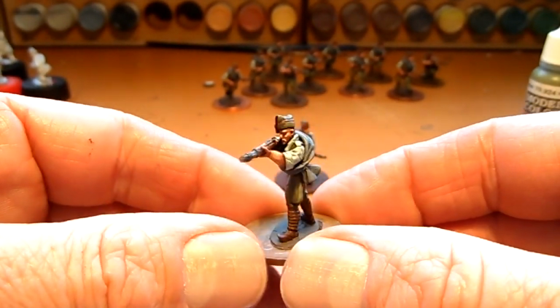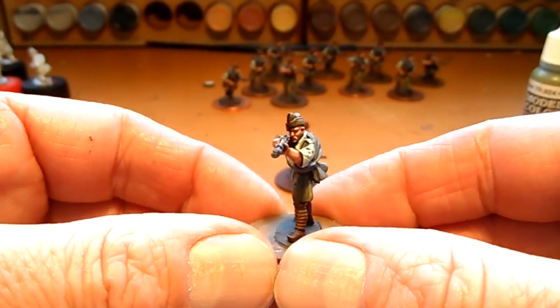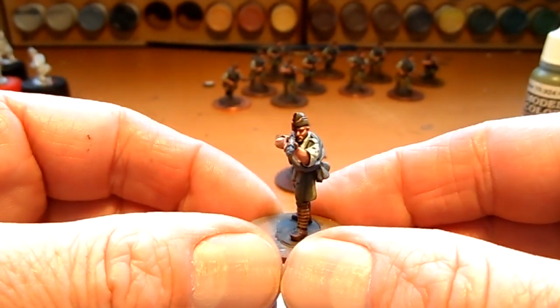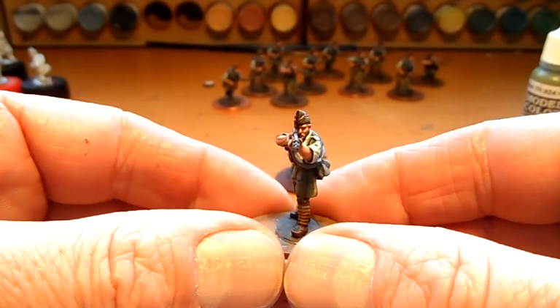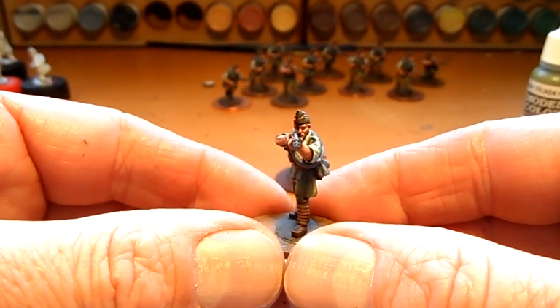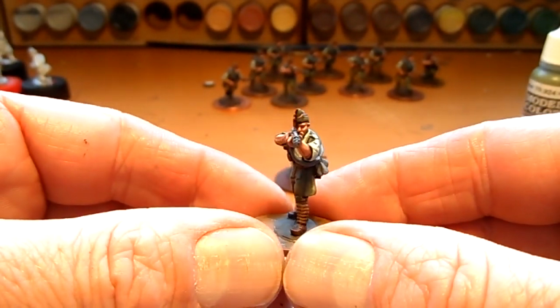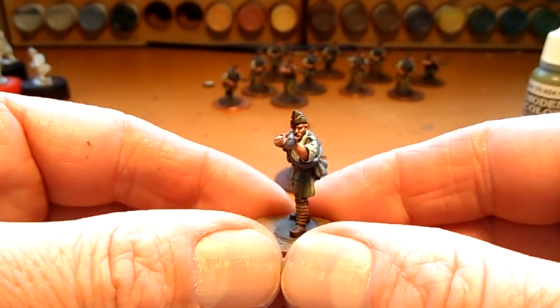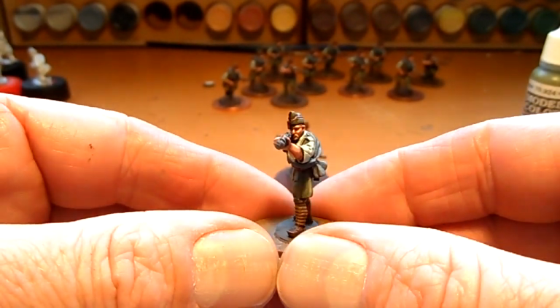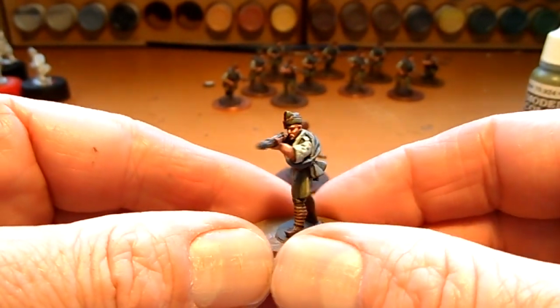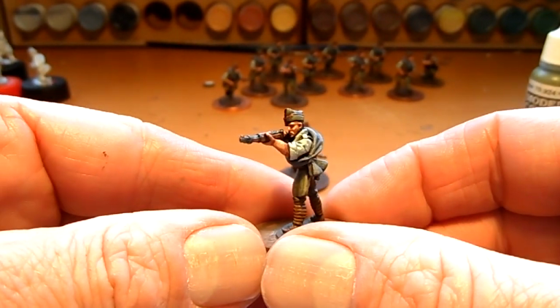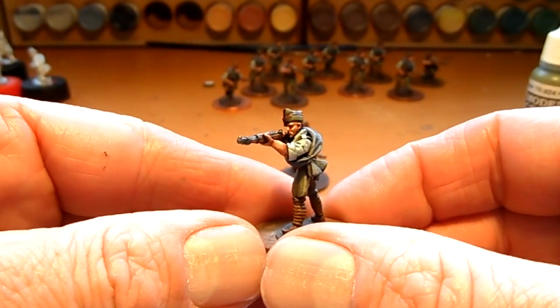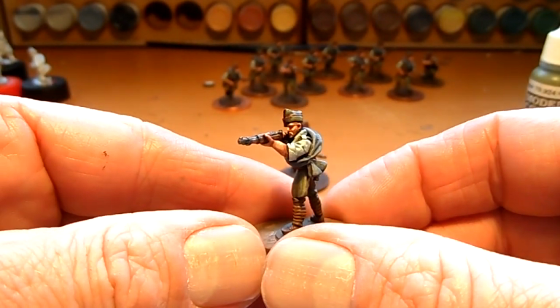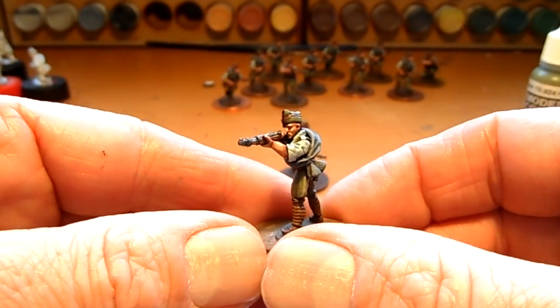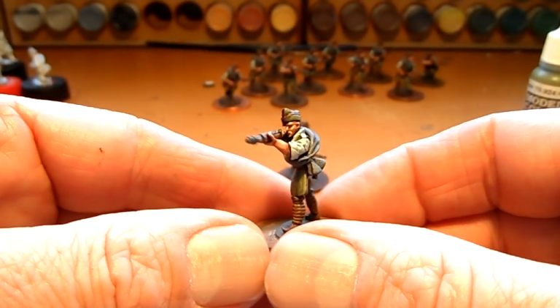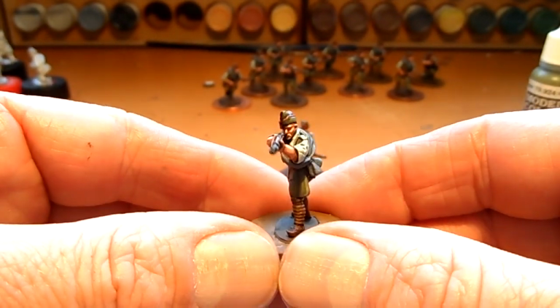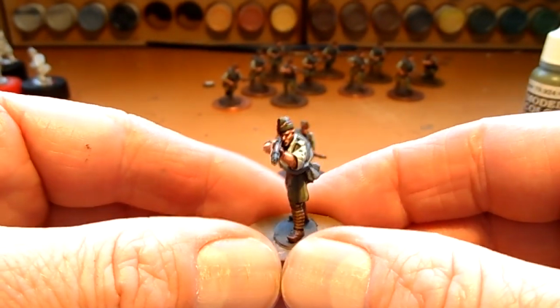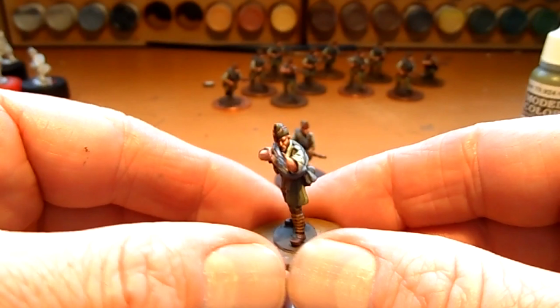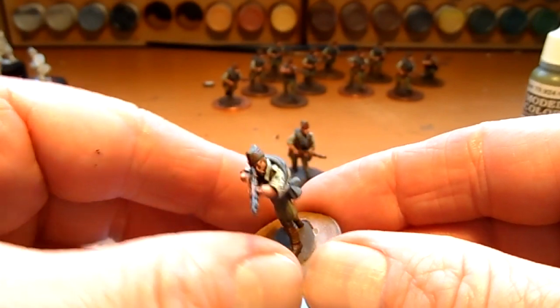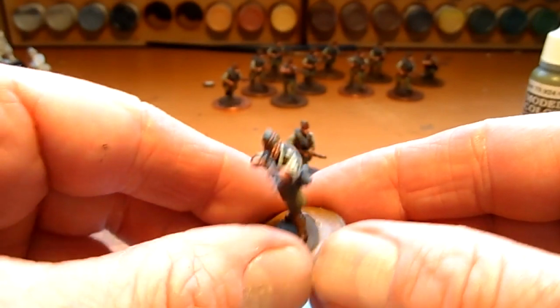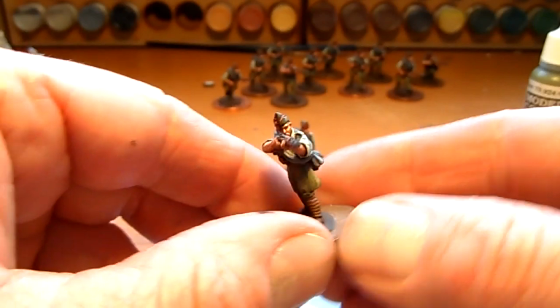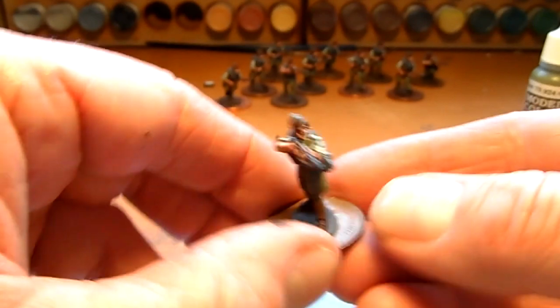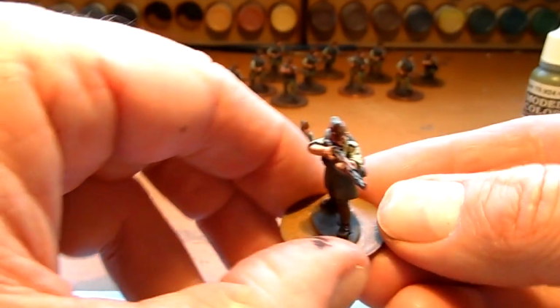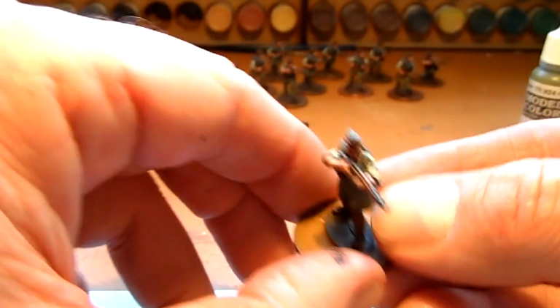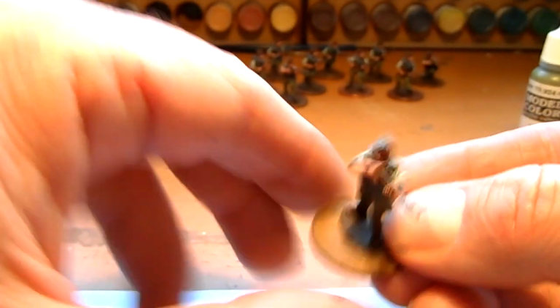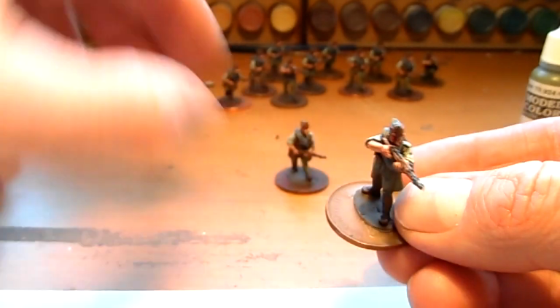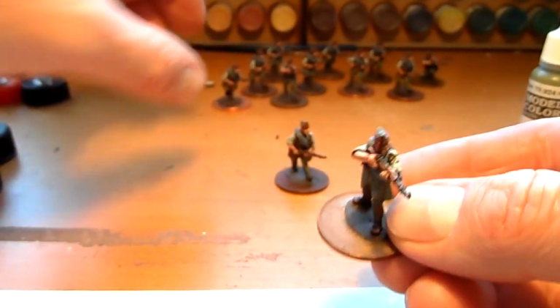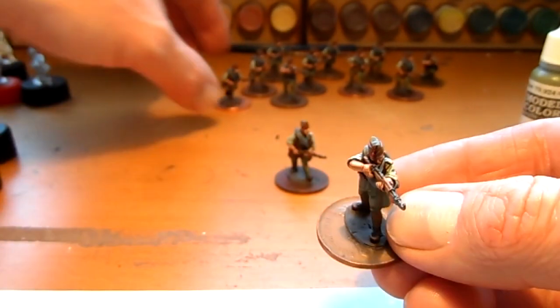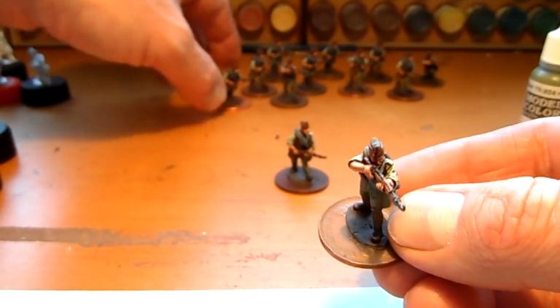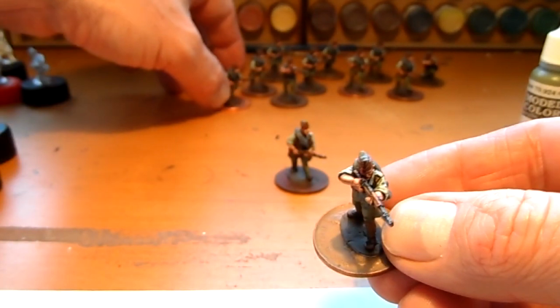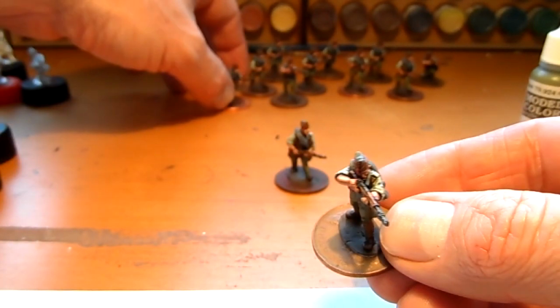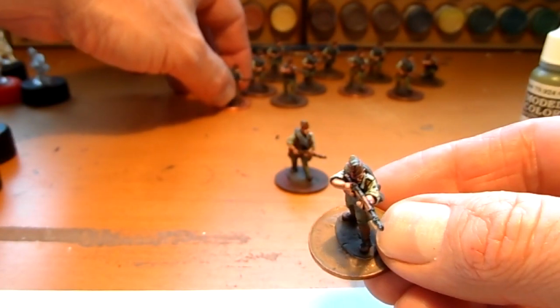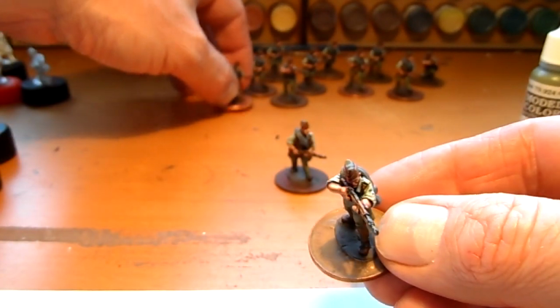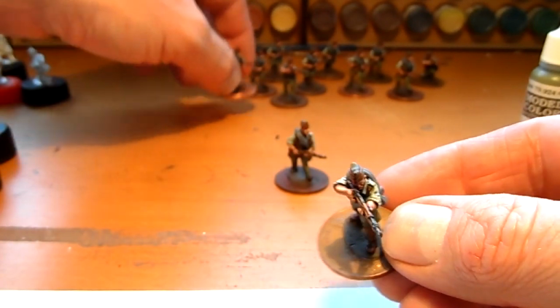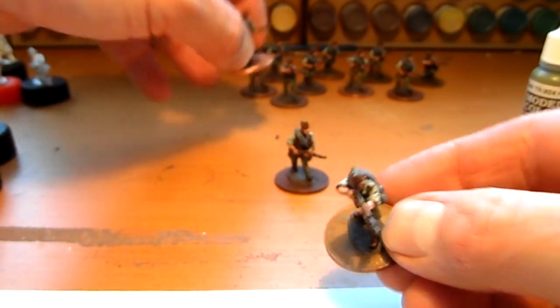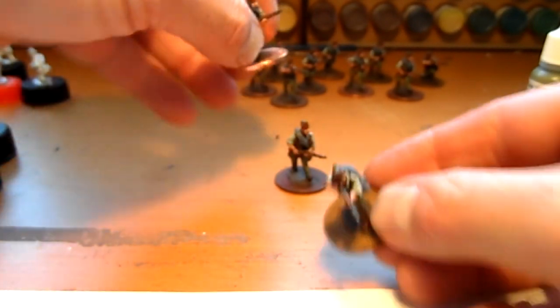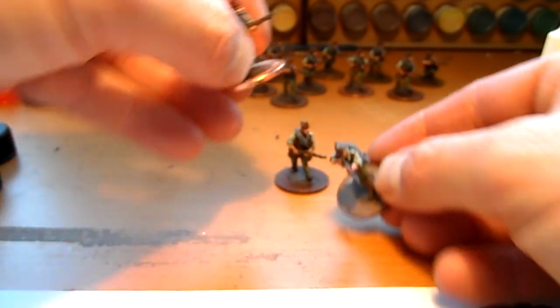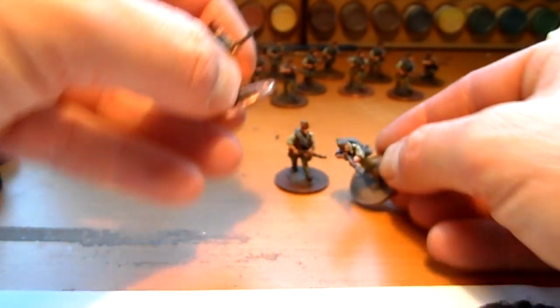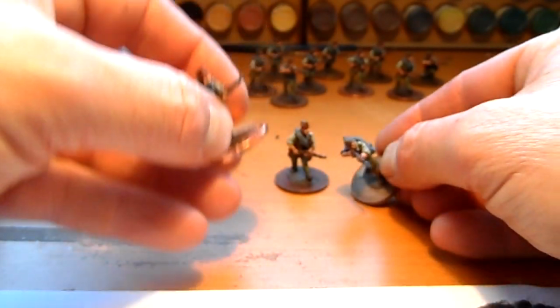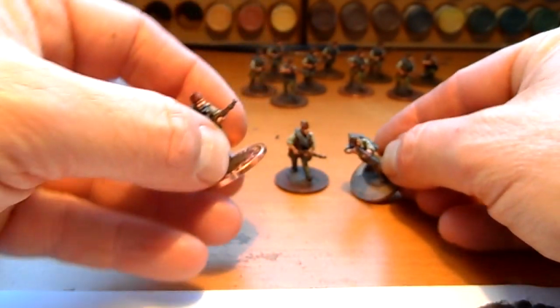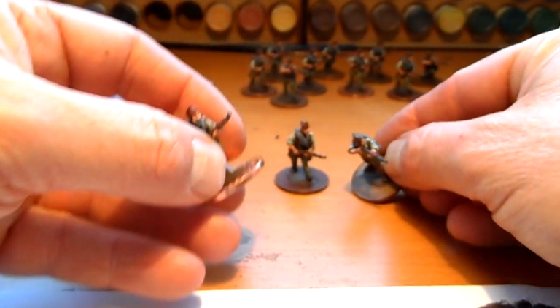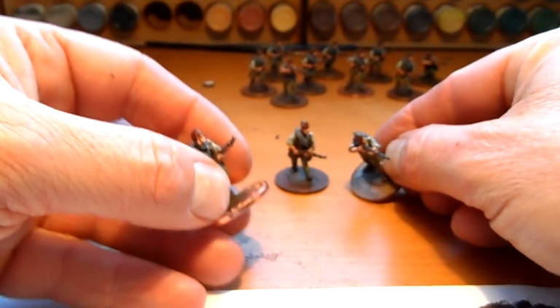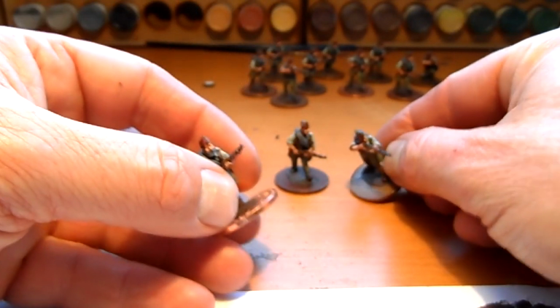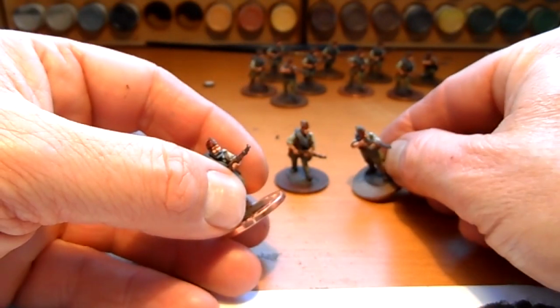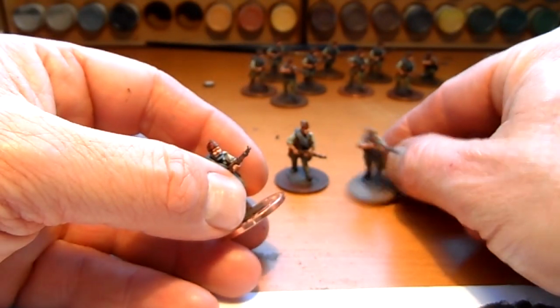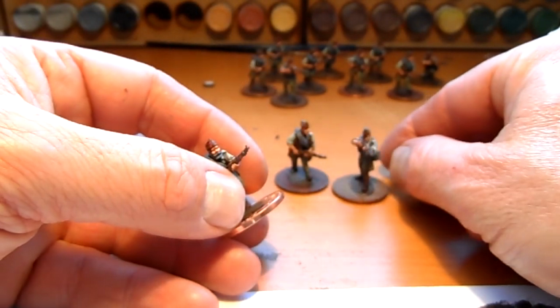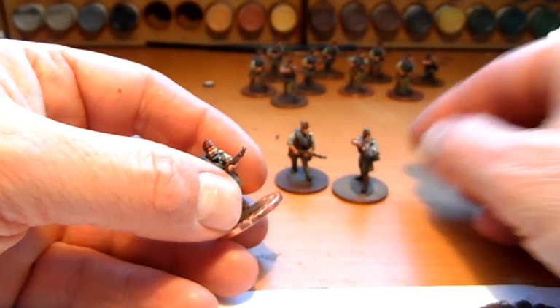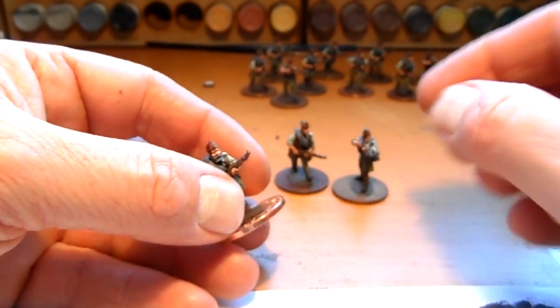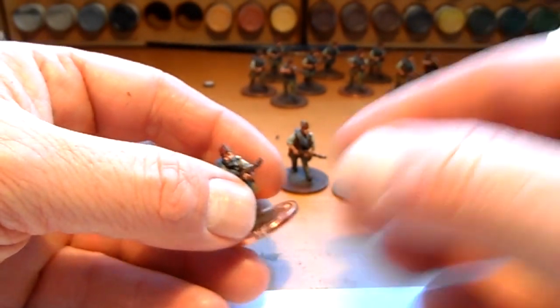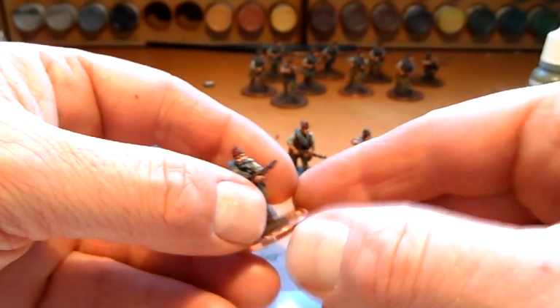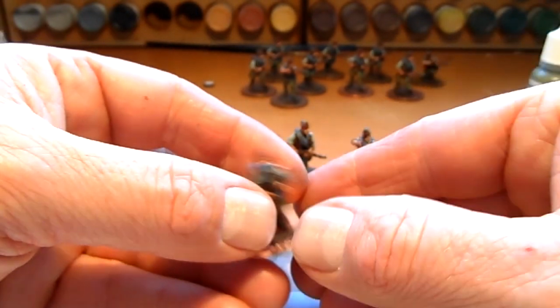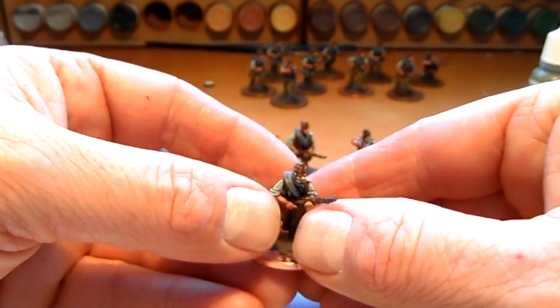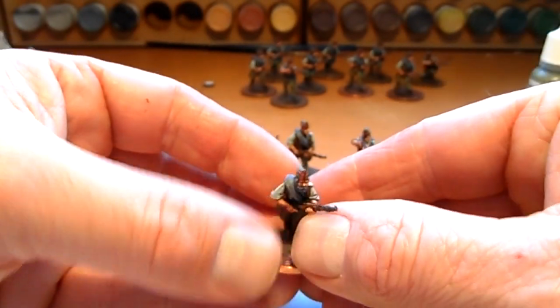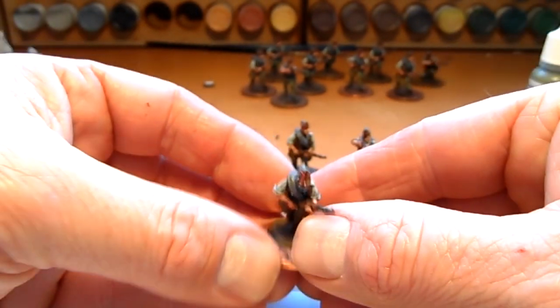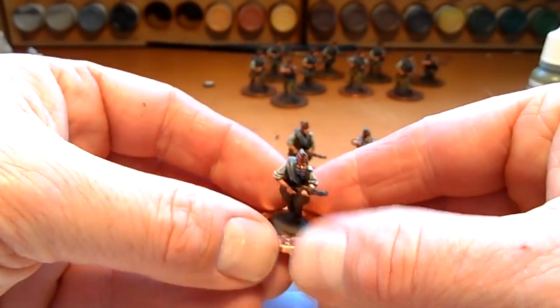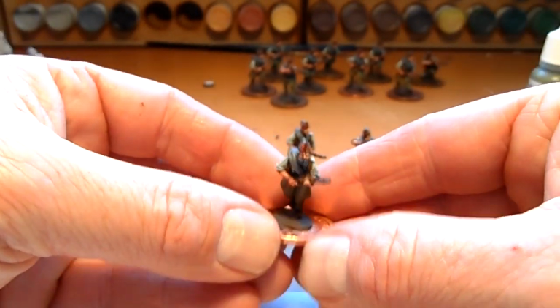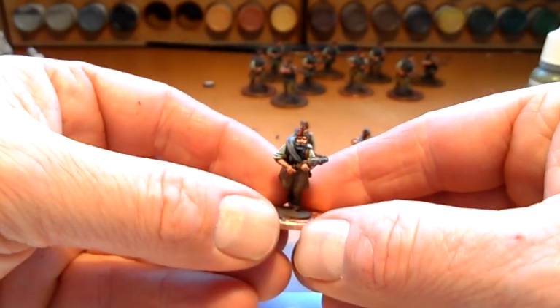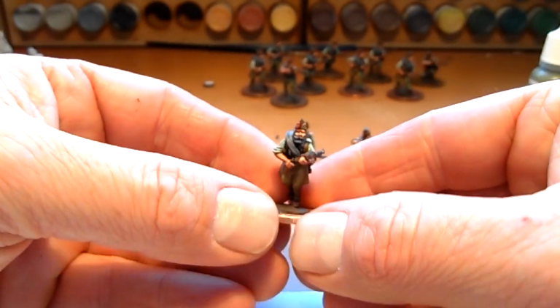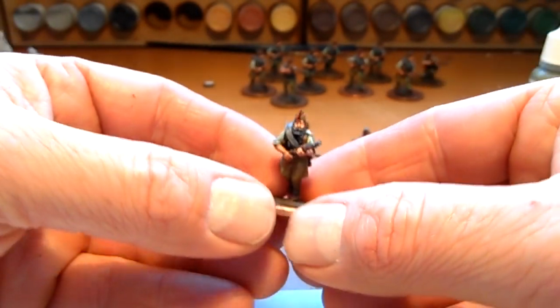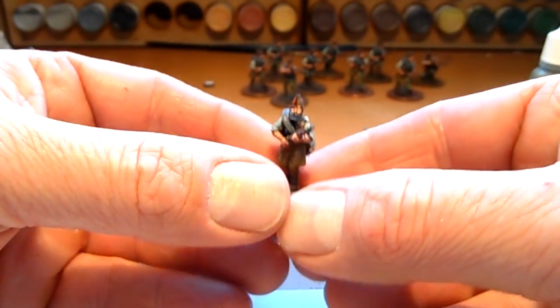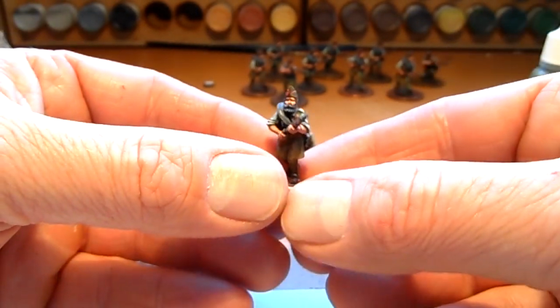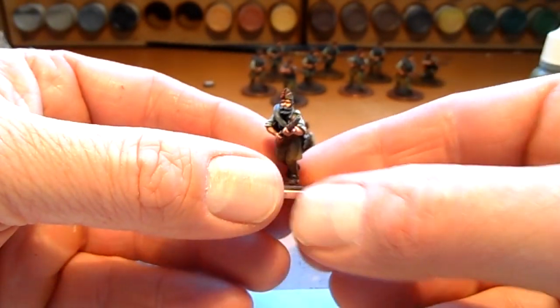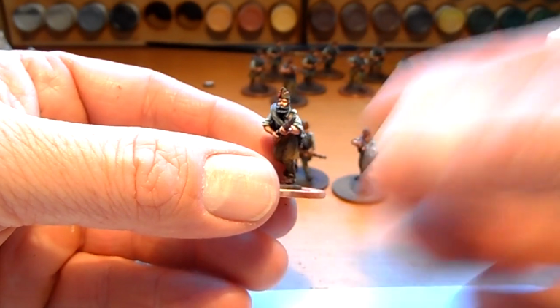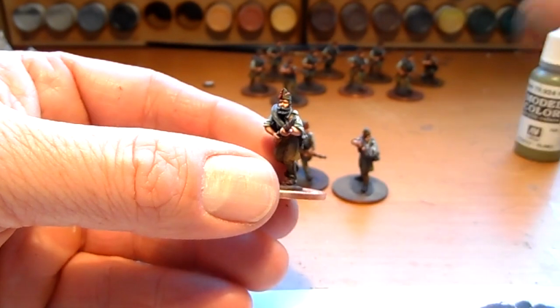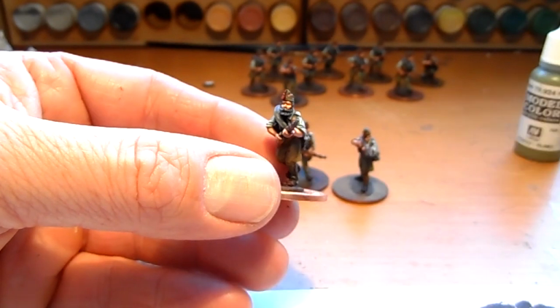Very nice, good facial details on these. These are just getting ready for basing now.